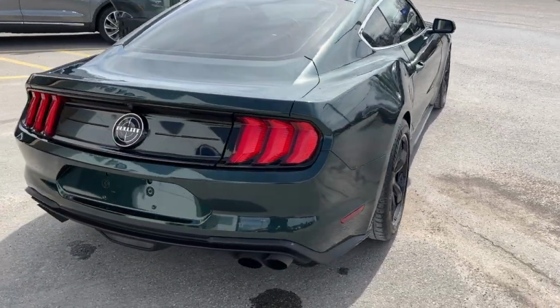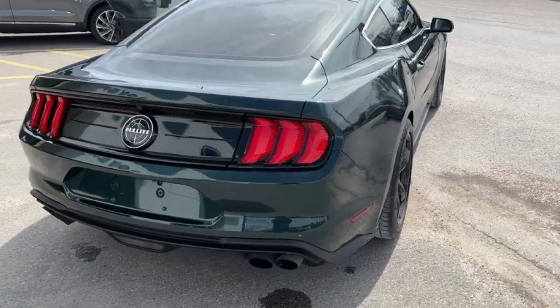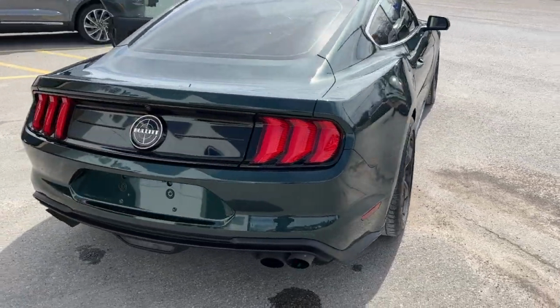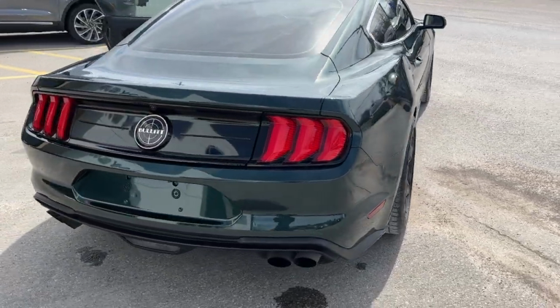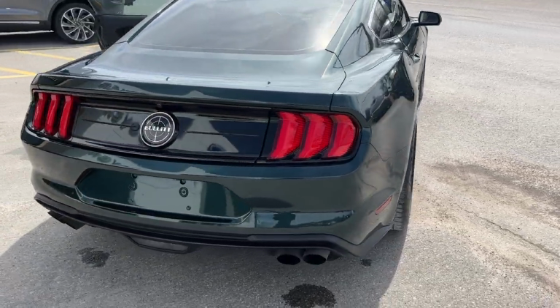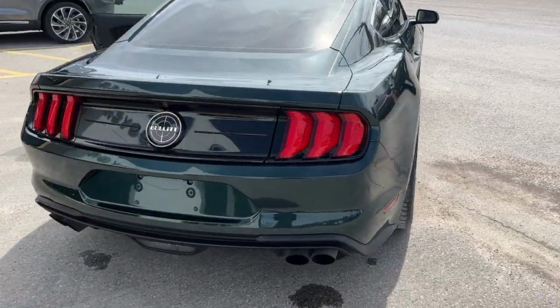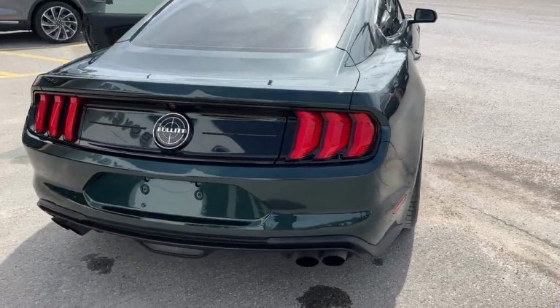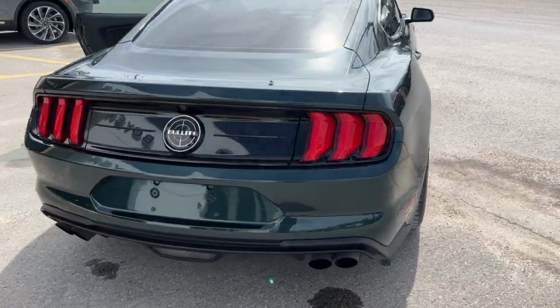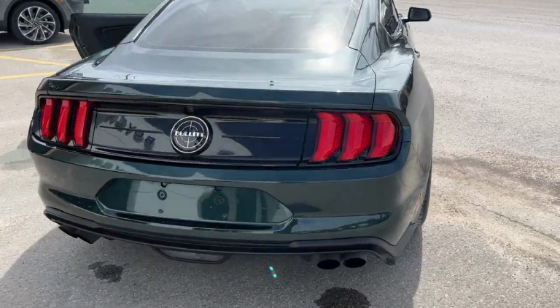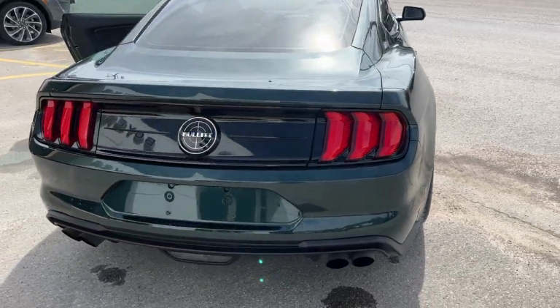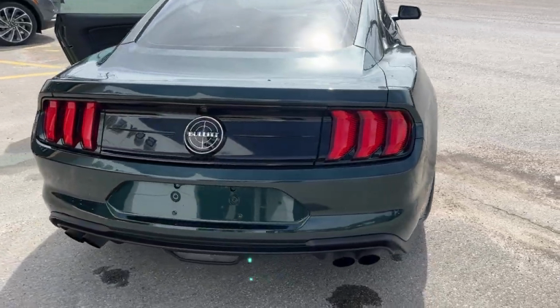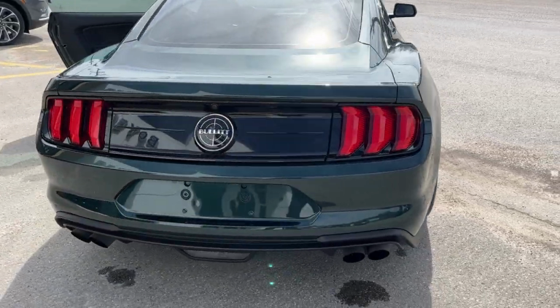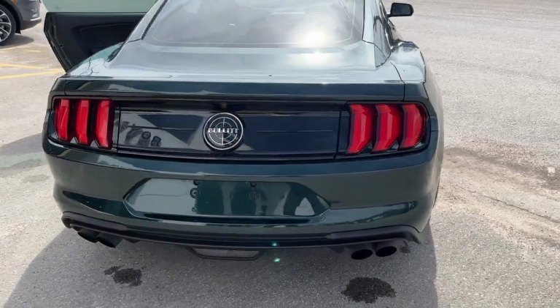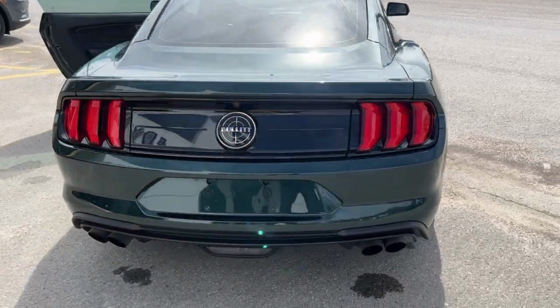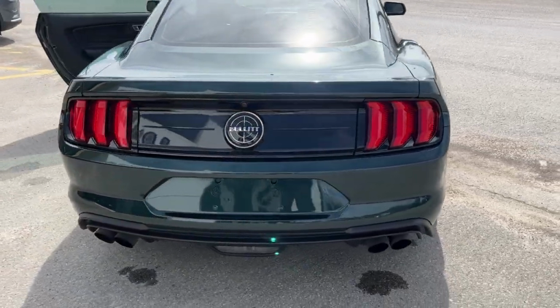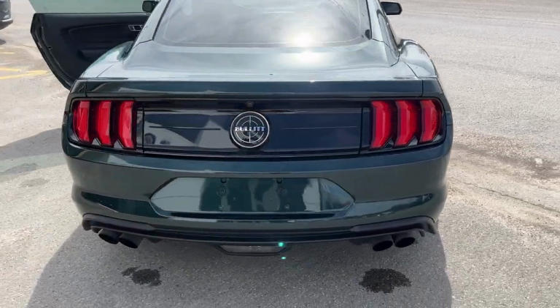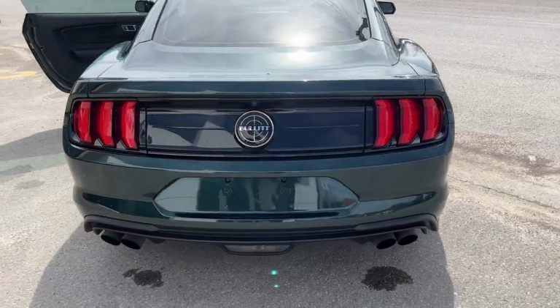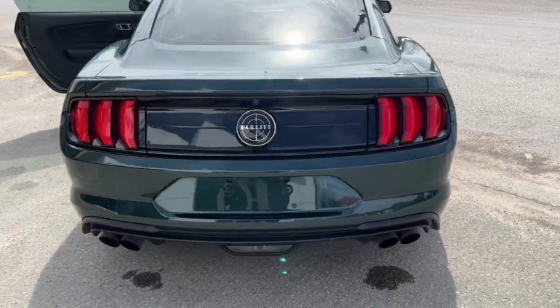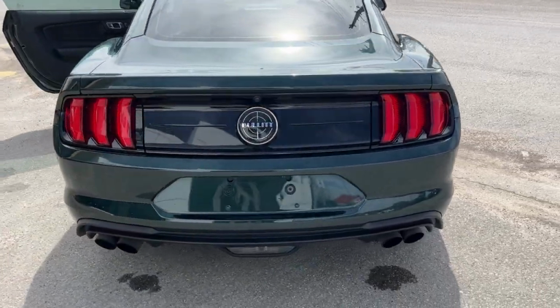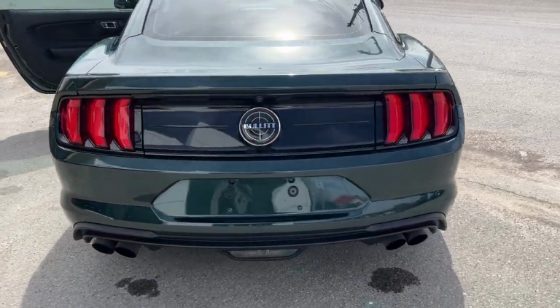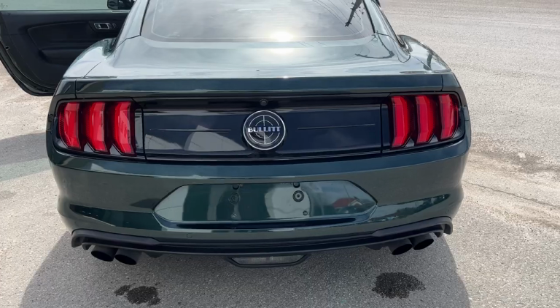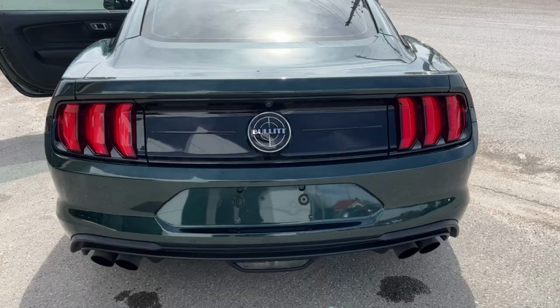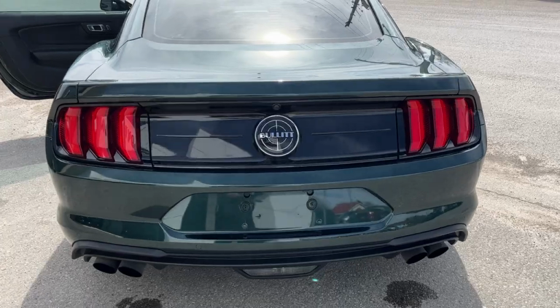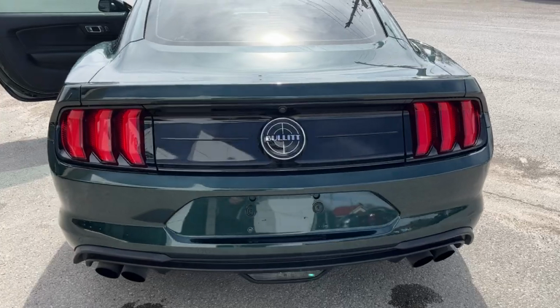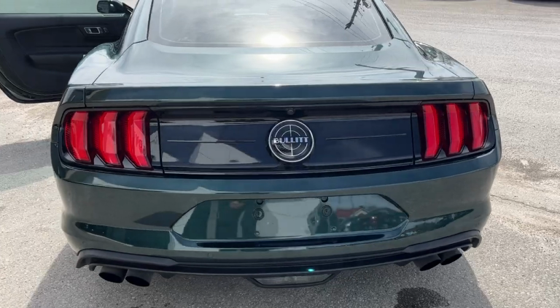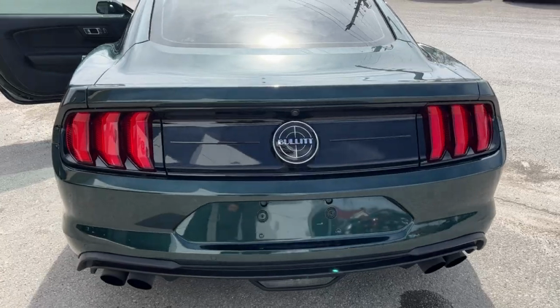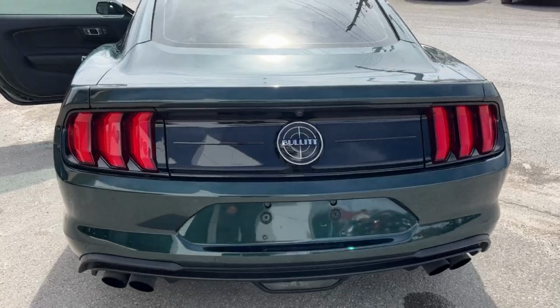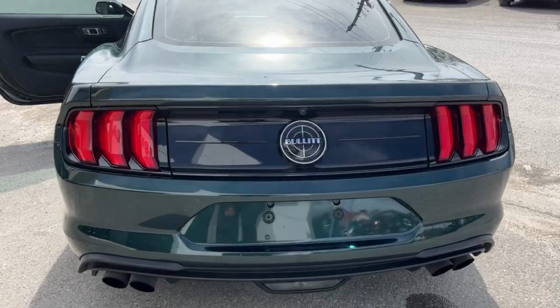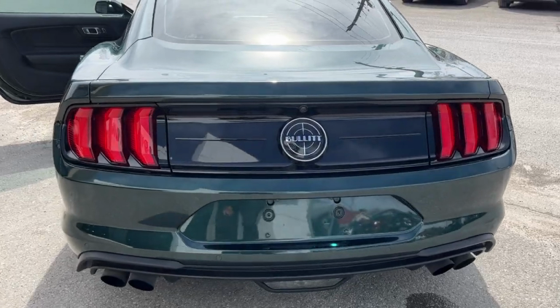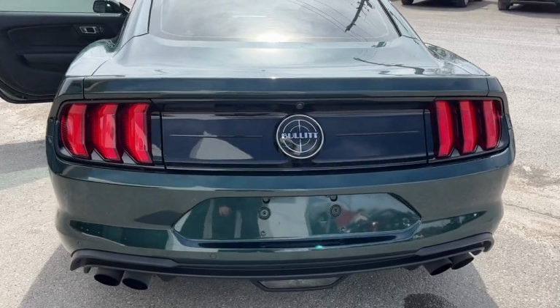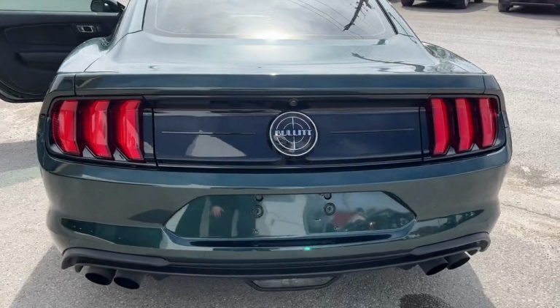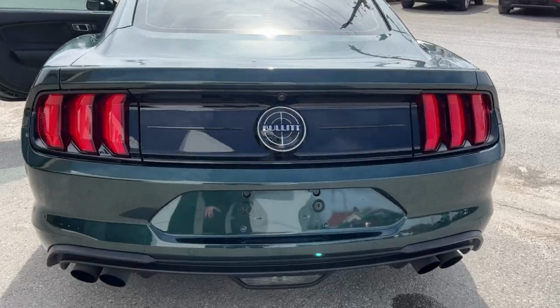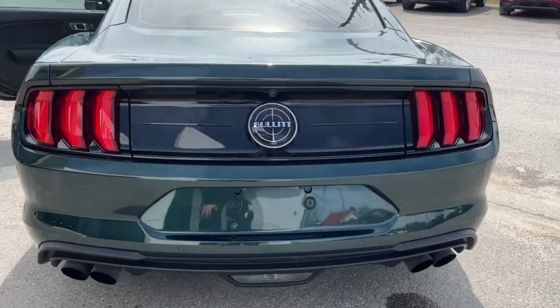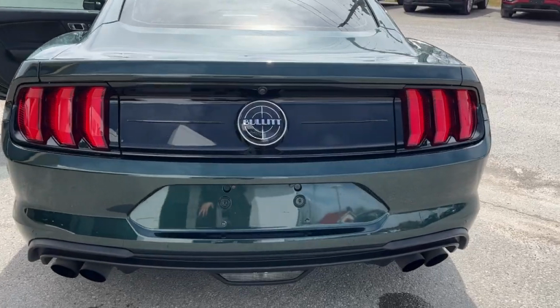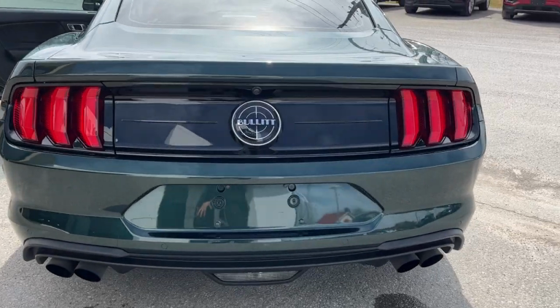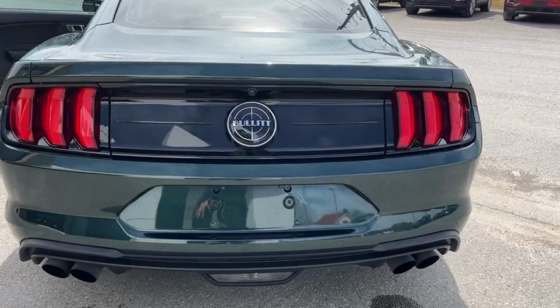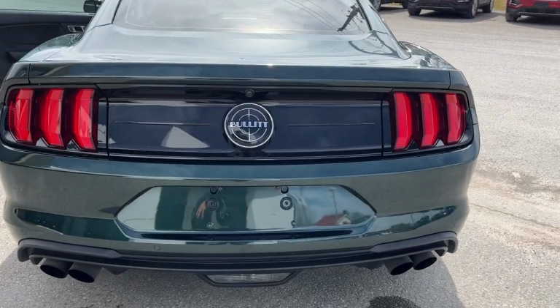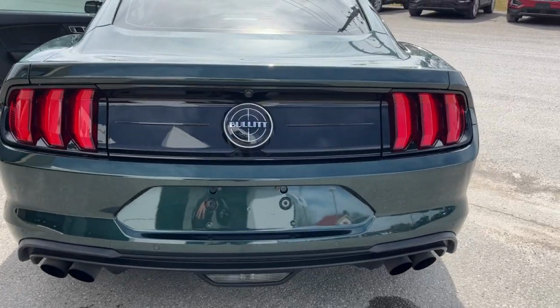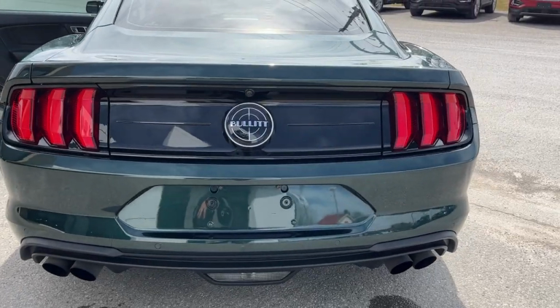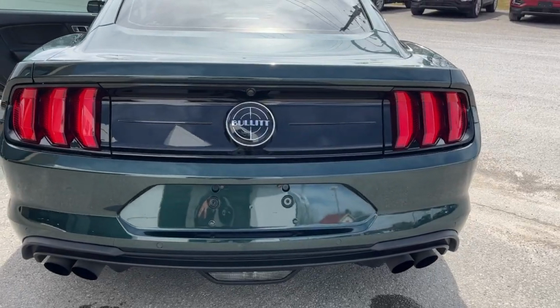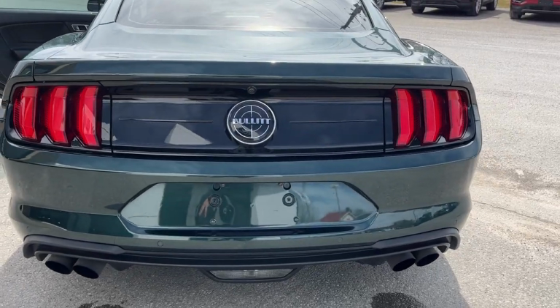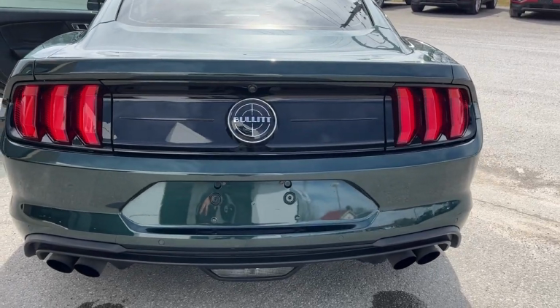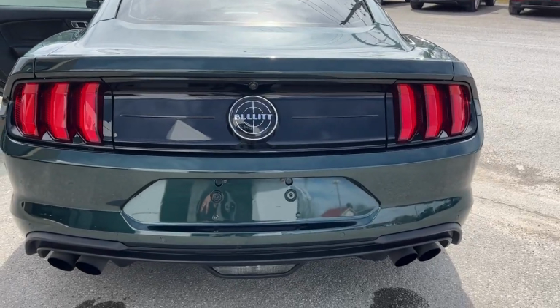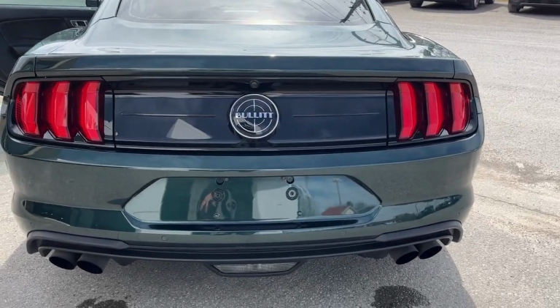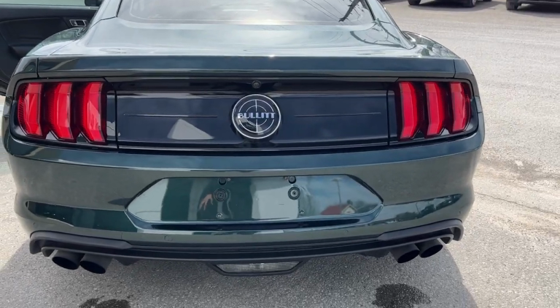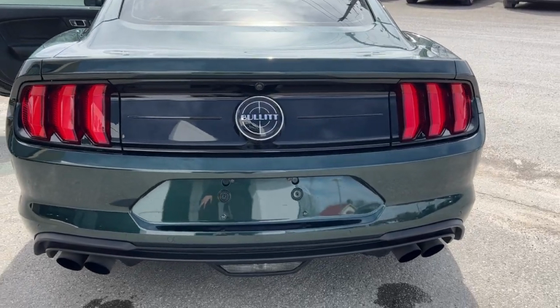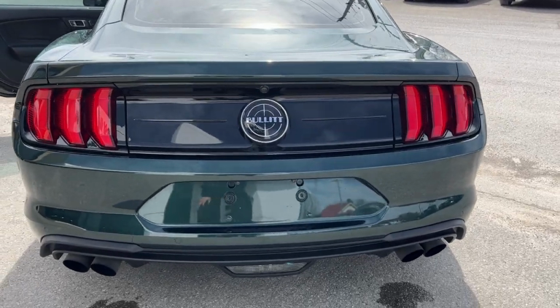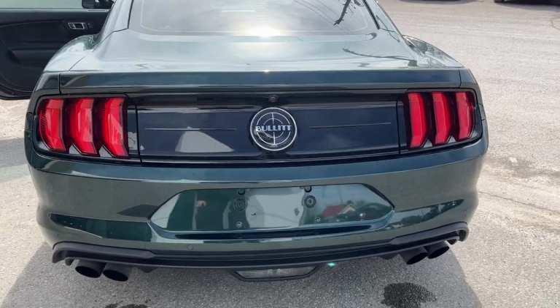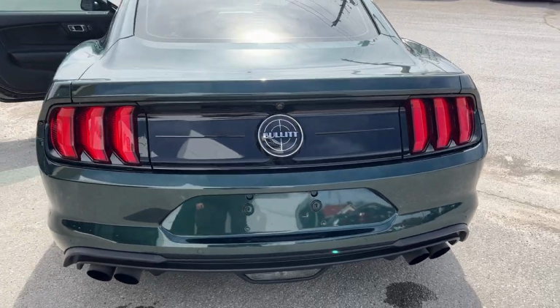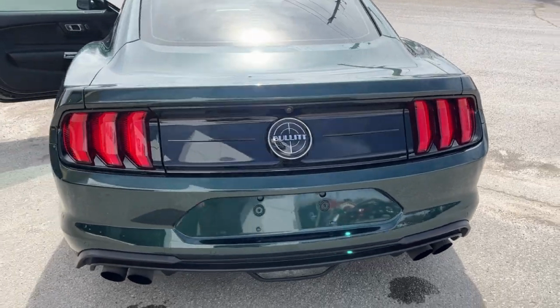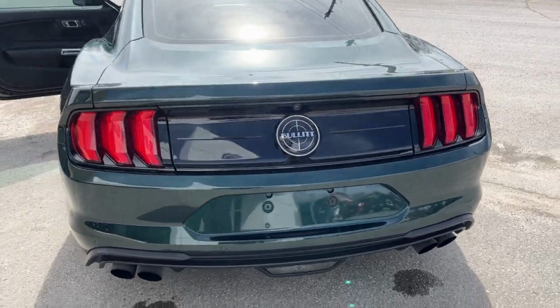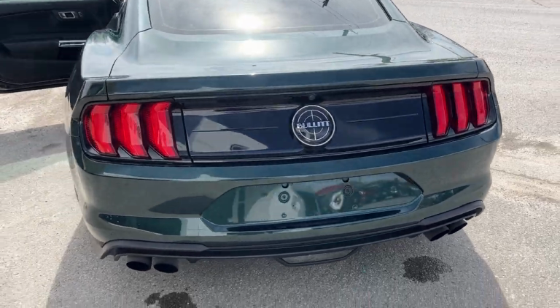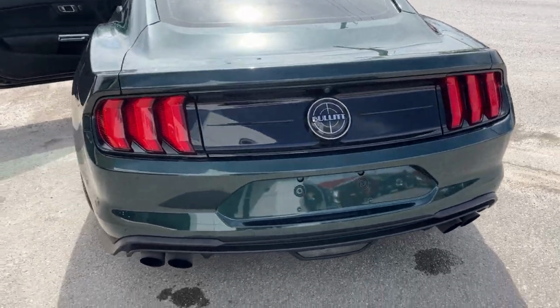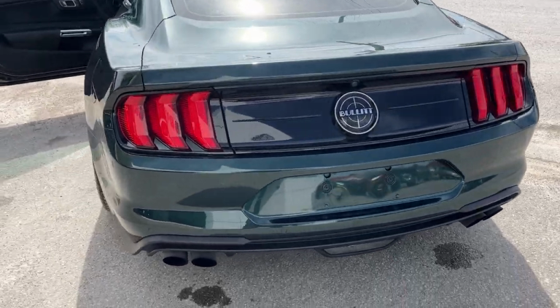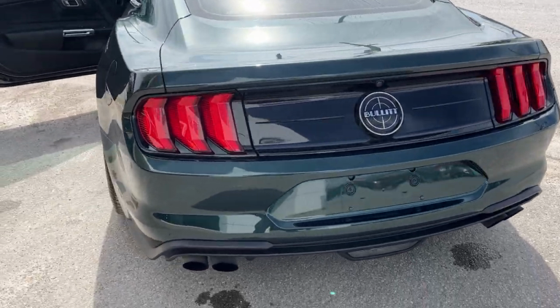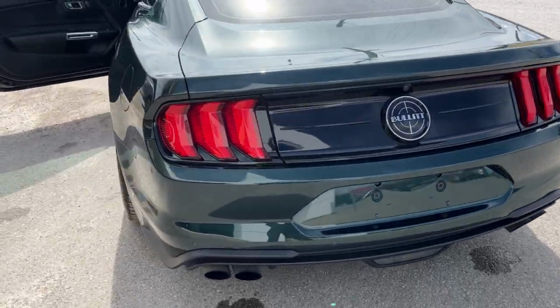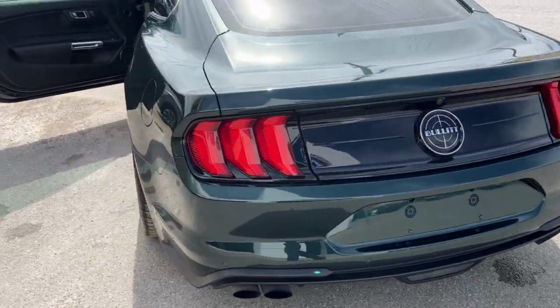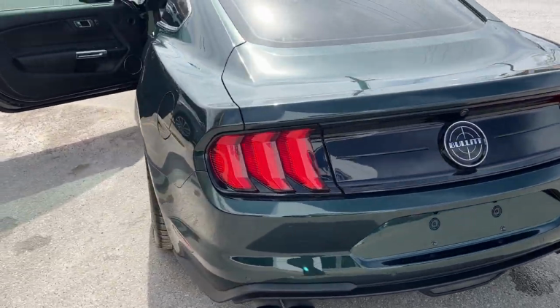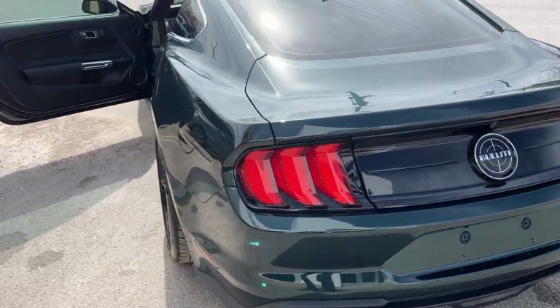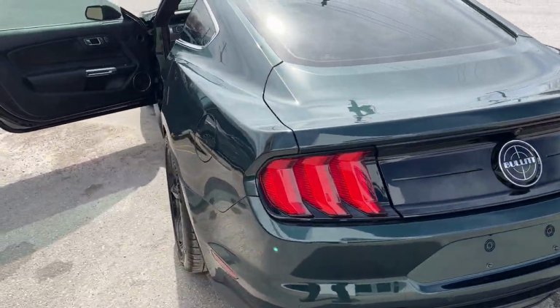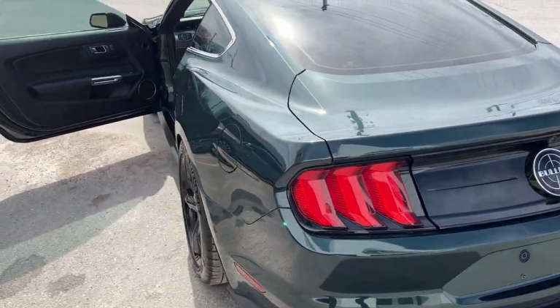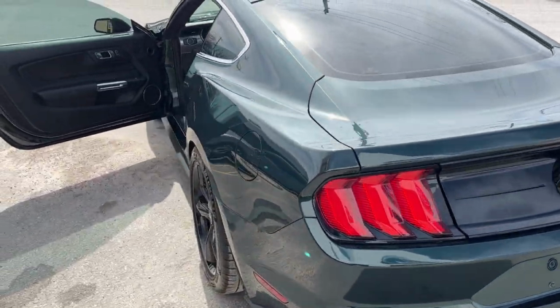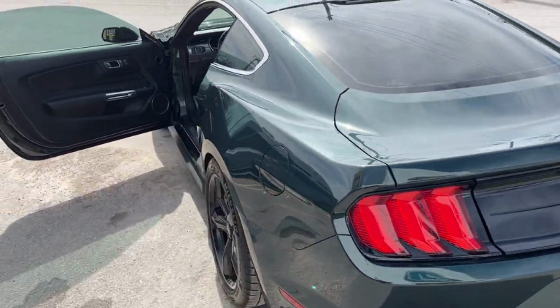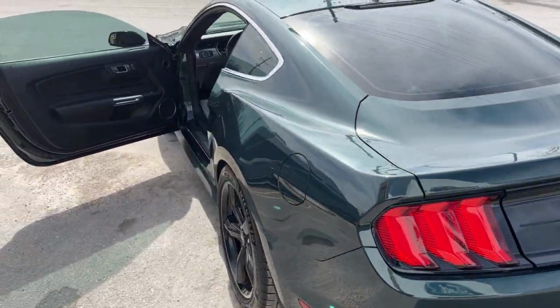you can hear it just rumbling away. It sounds awesome even when it's idling. You've got that iconic Mustang taillights with the Bullitt logo on the back.